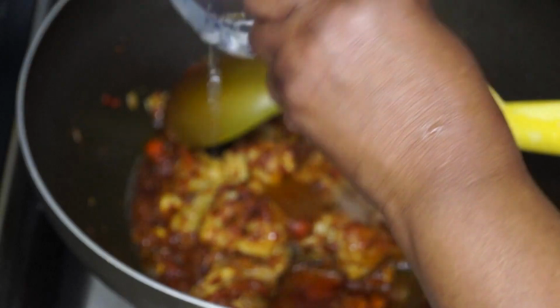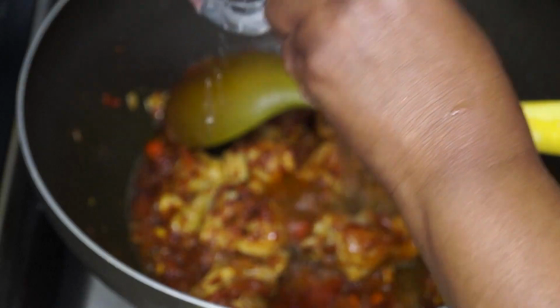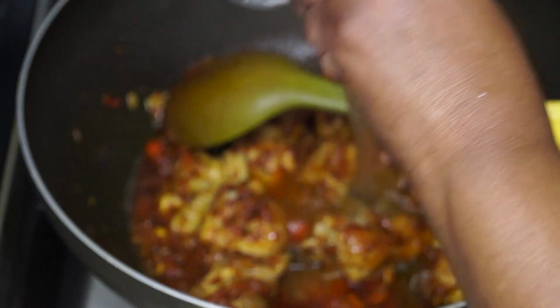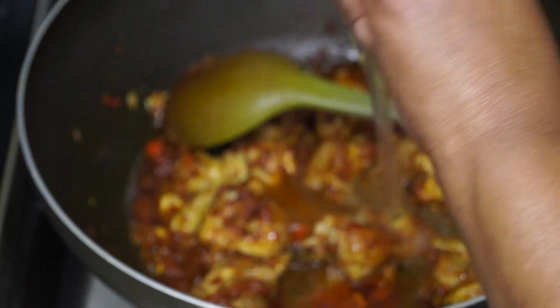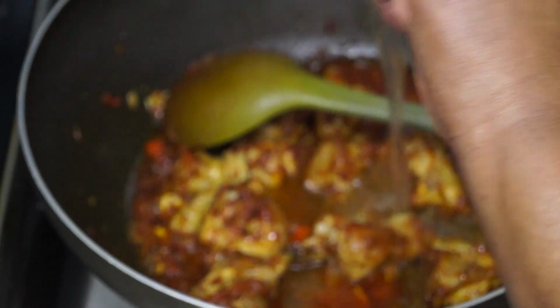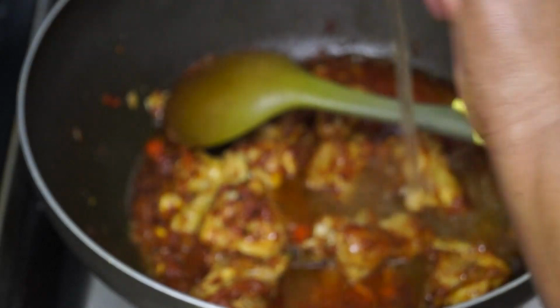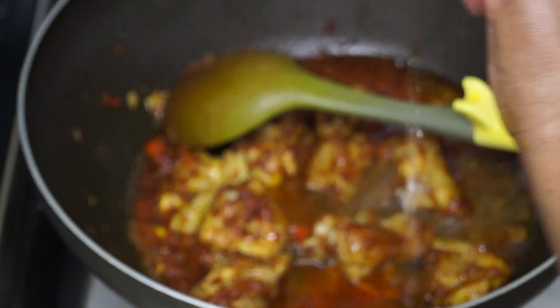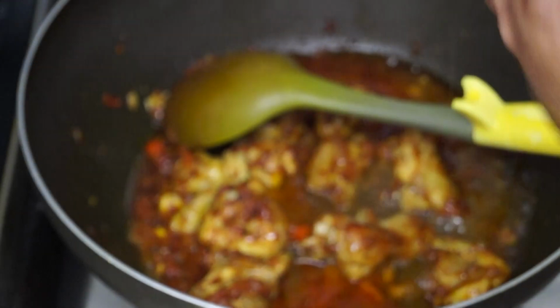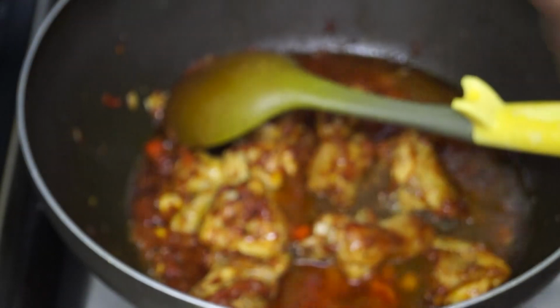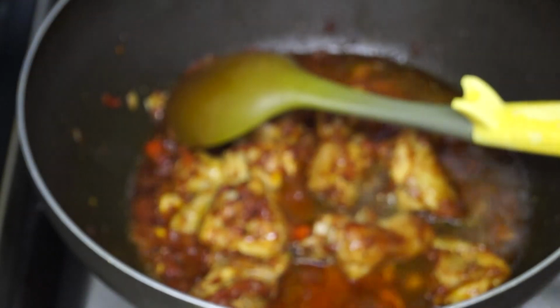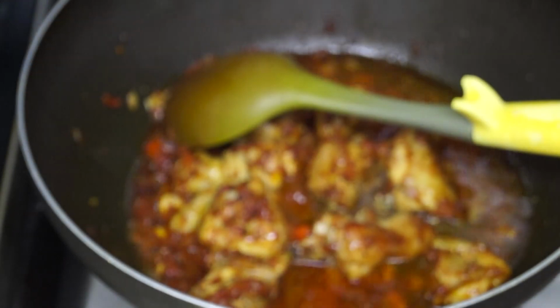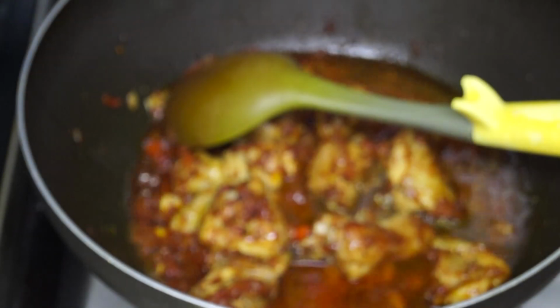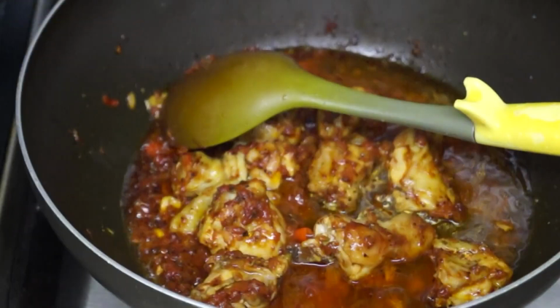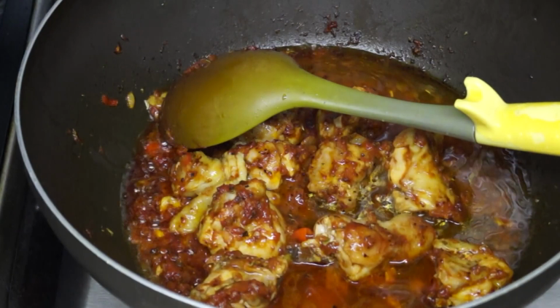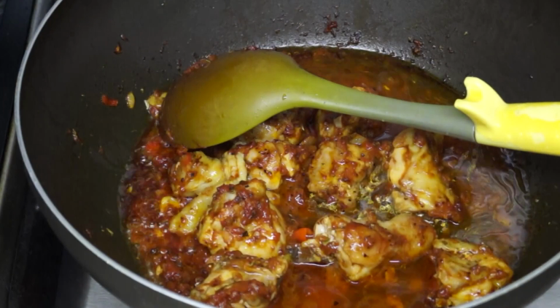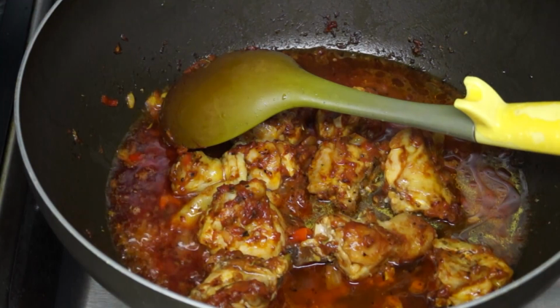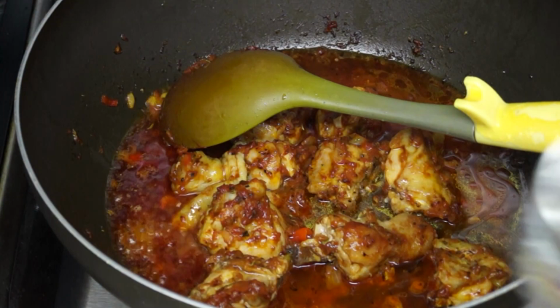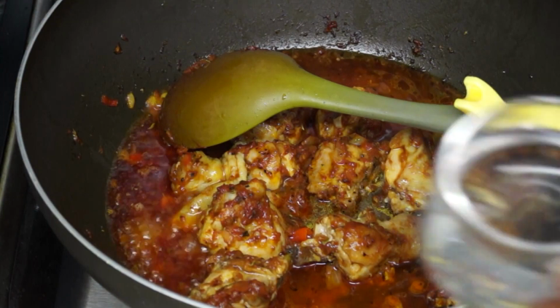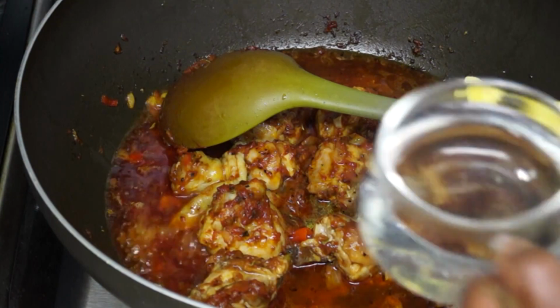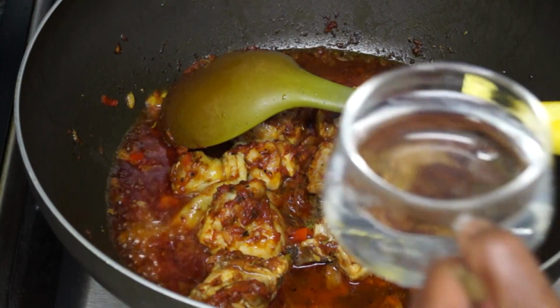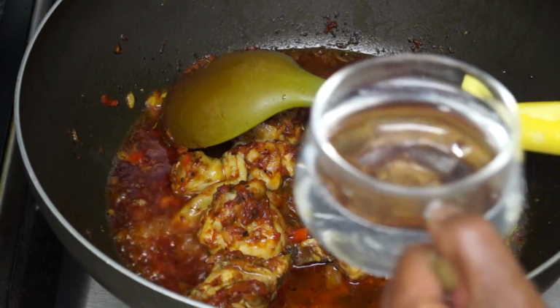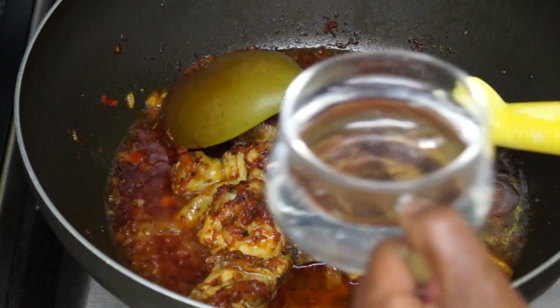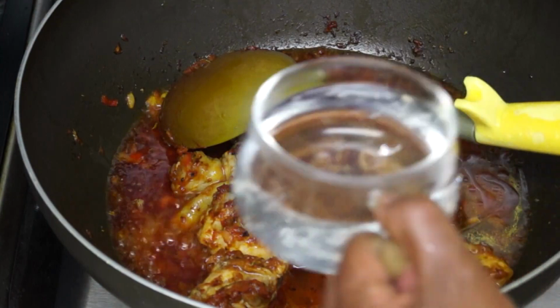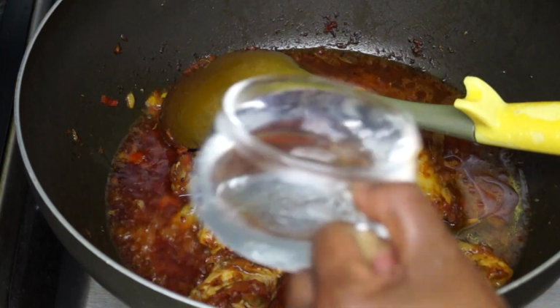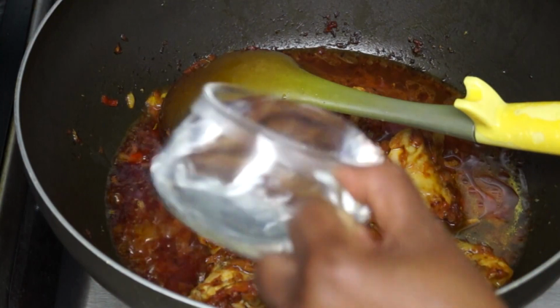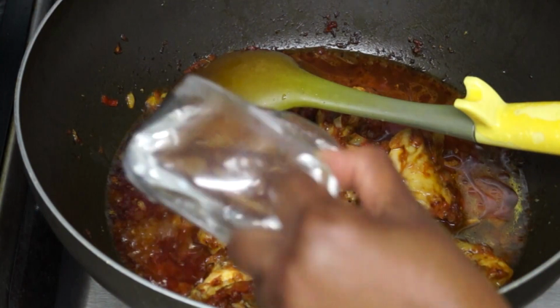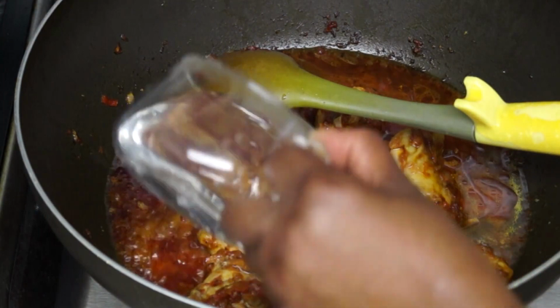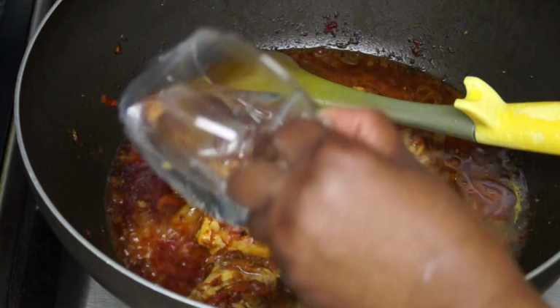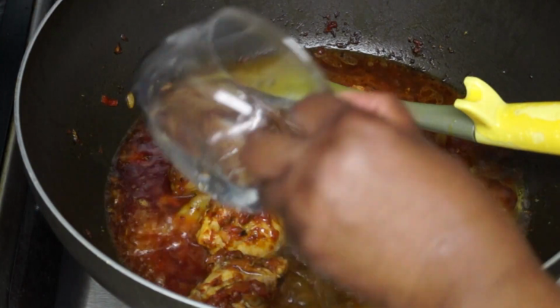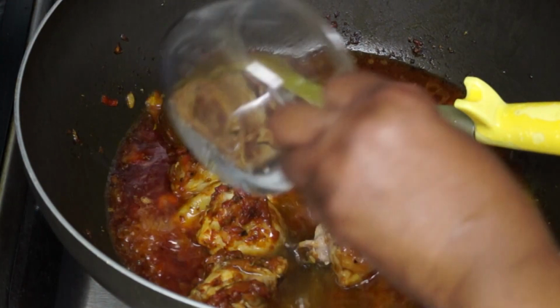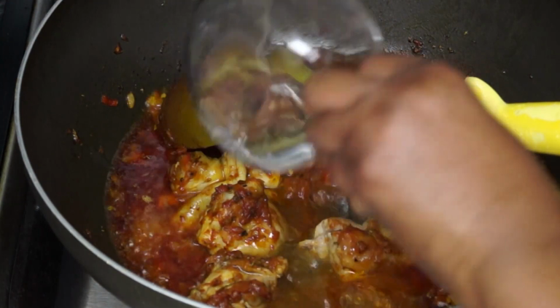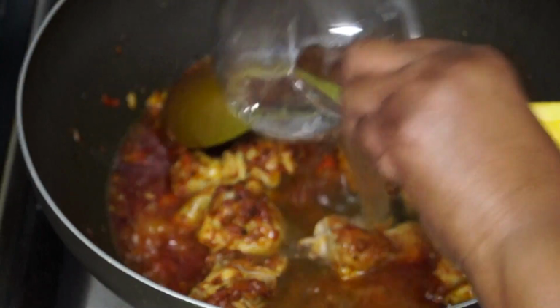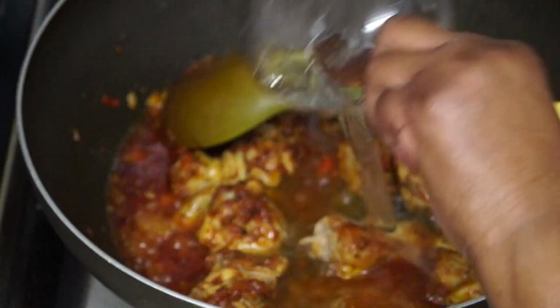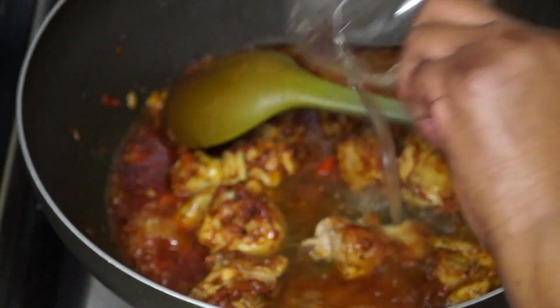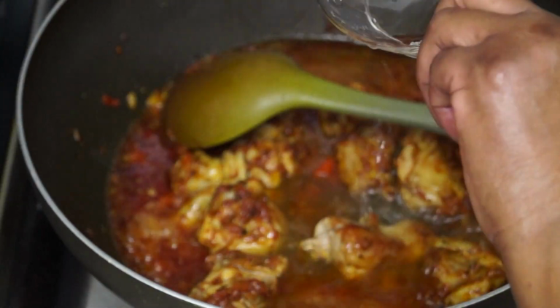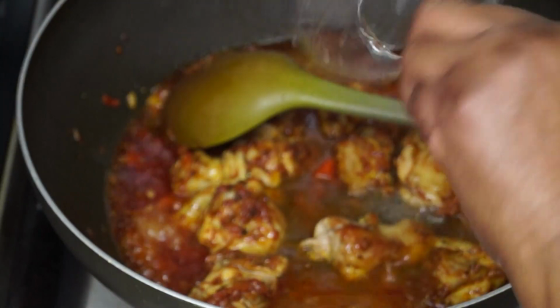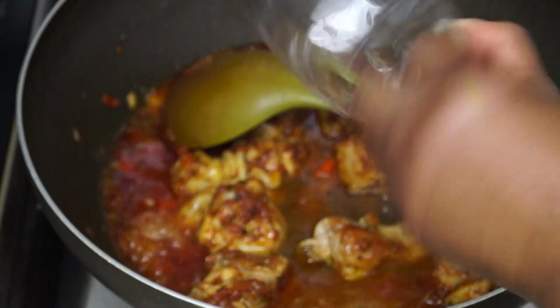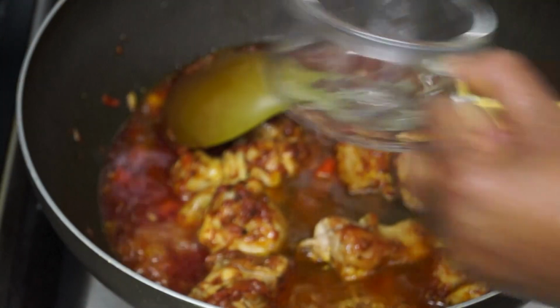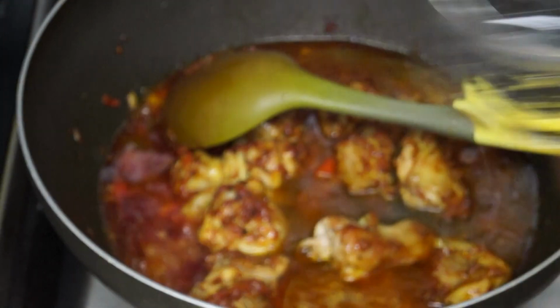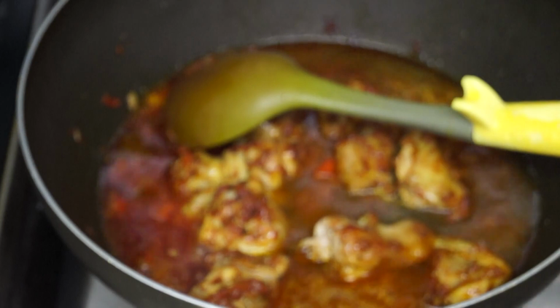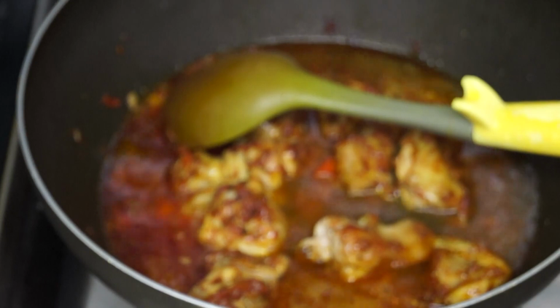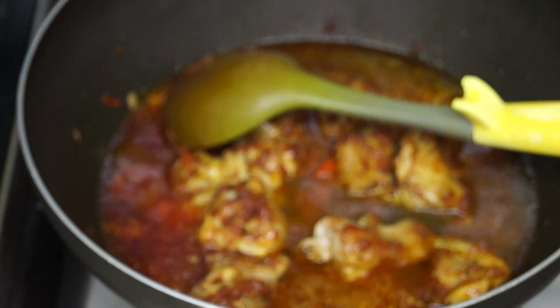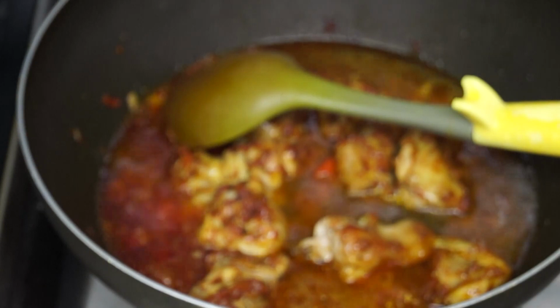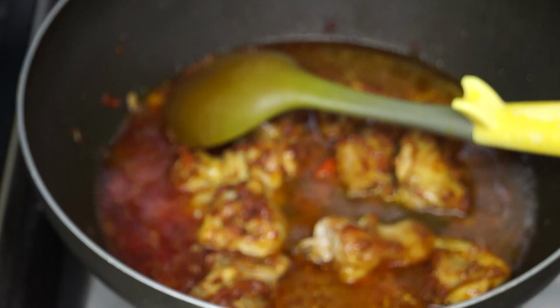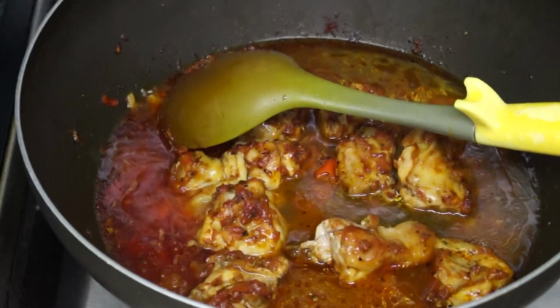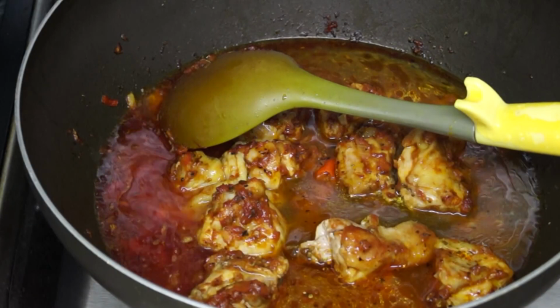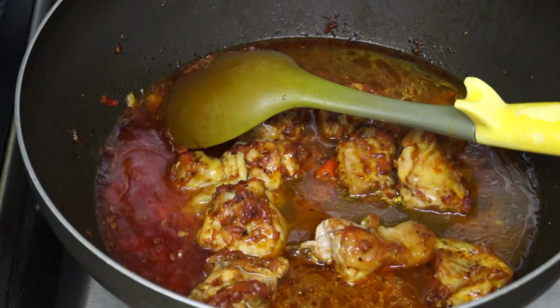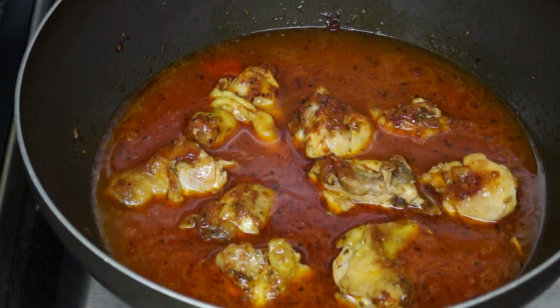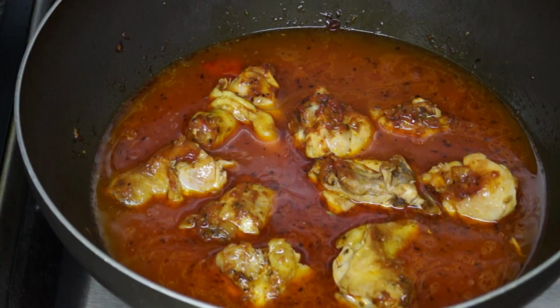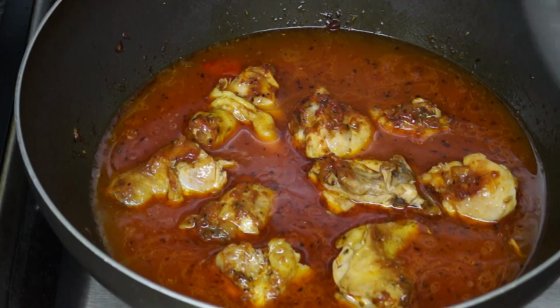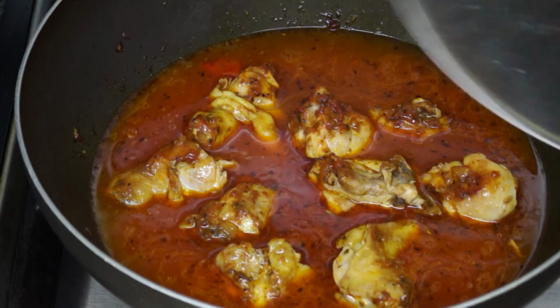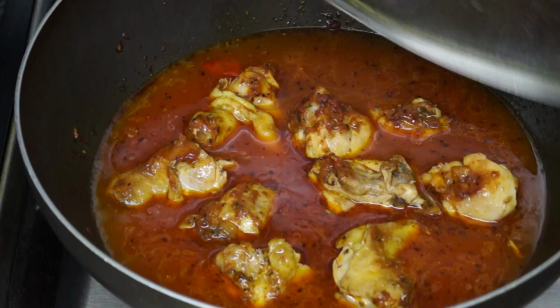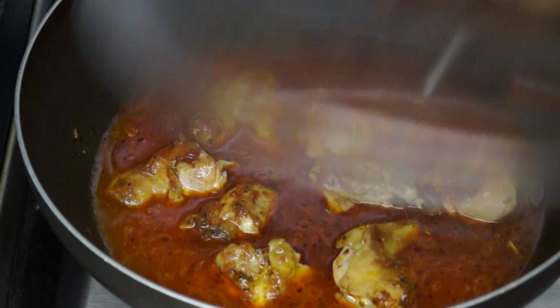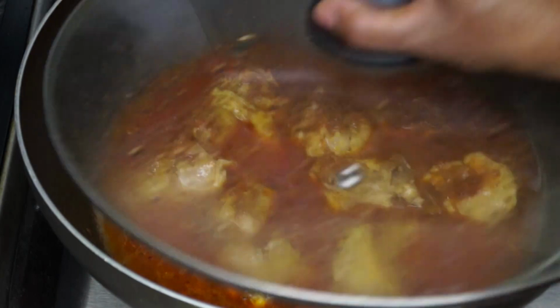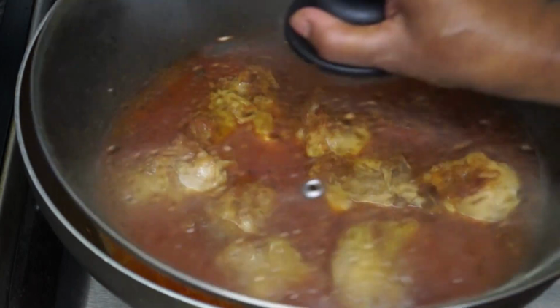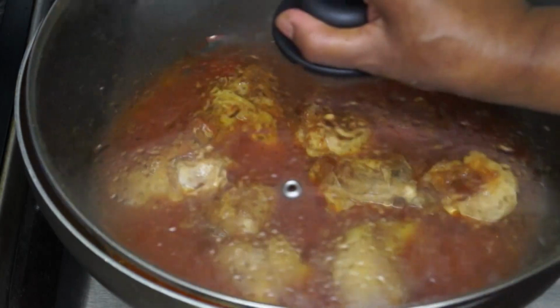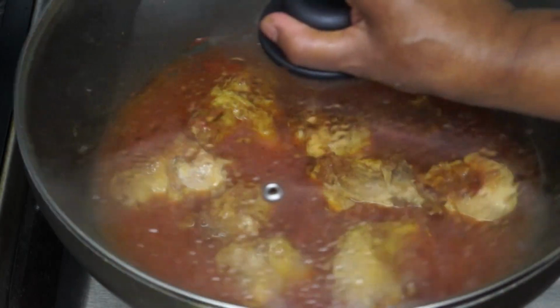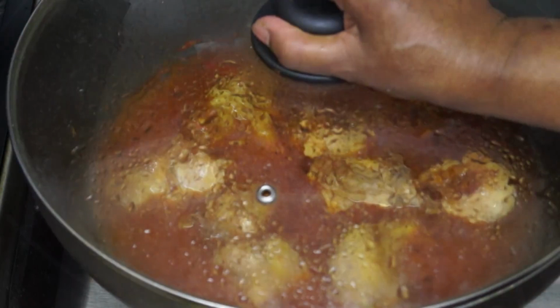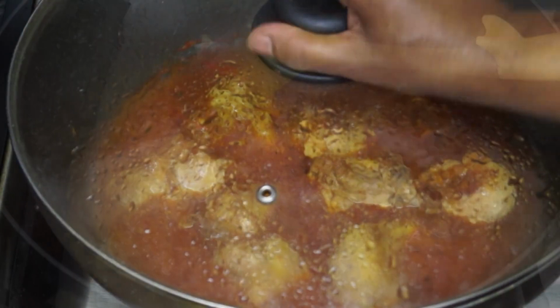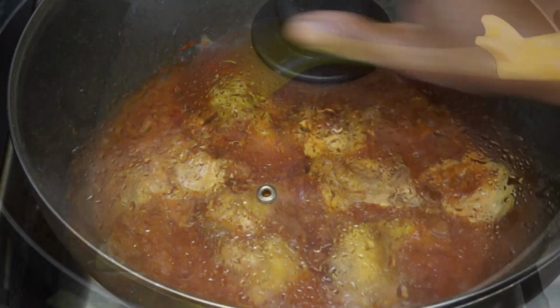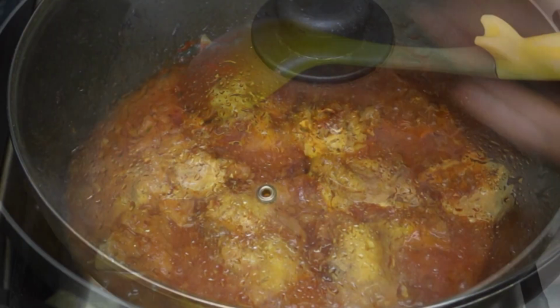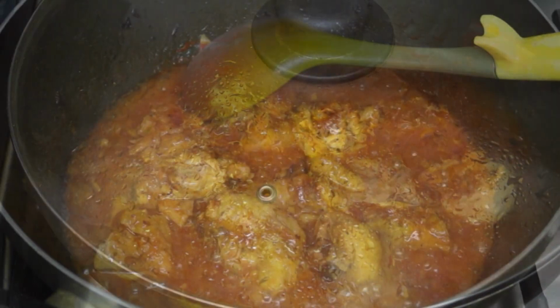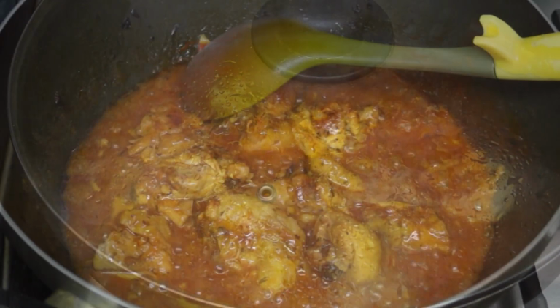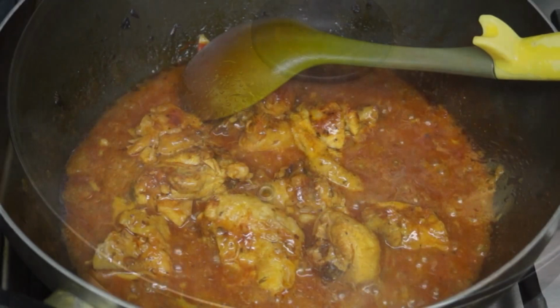We're going to add about two cups of water, cover our pot, and then bring that to a boil before adding in our cucumbers.